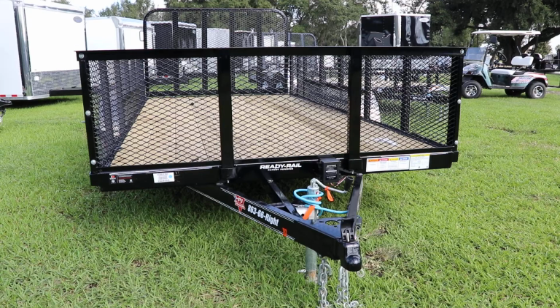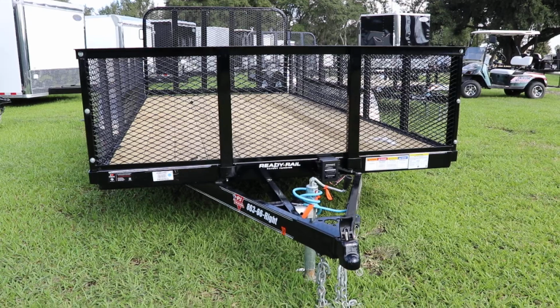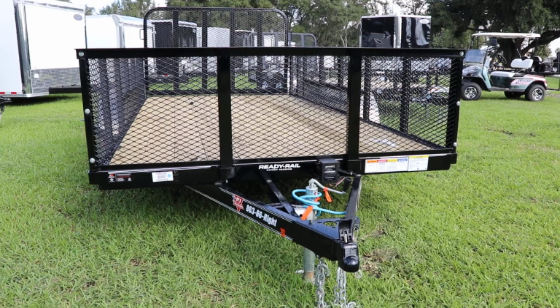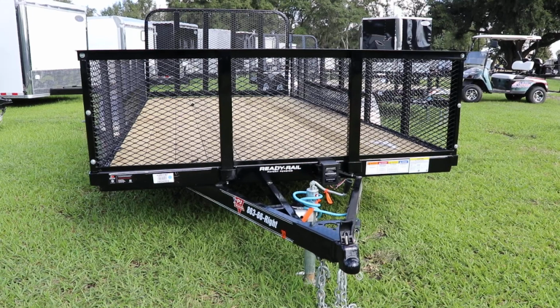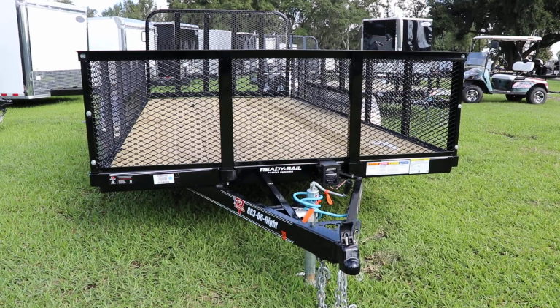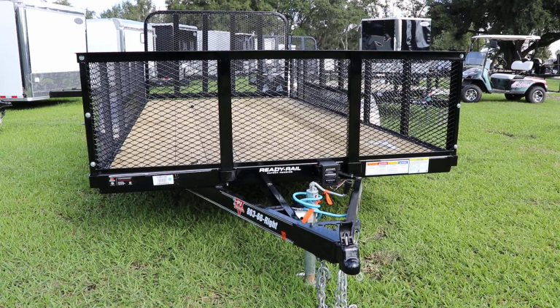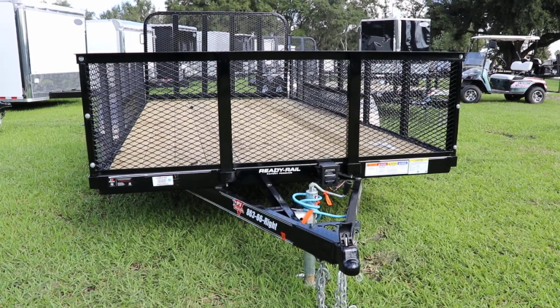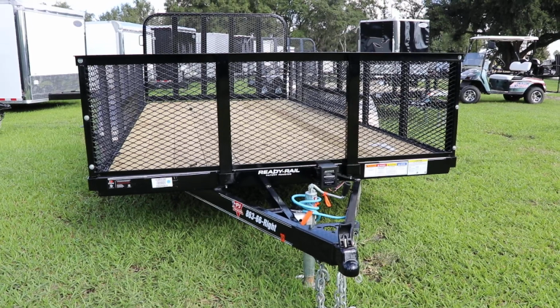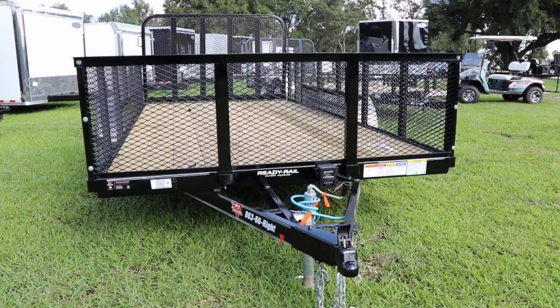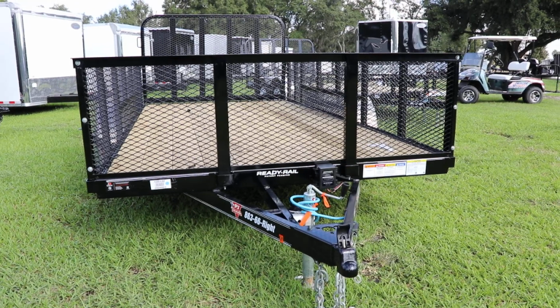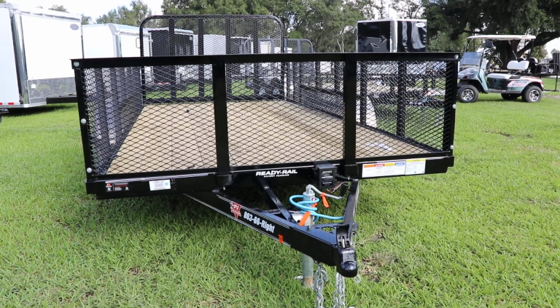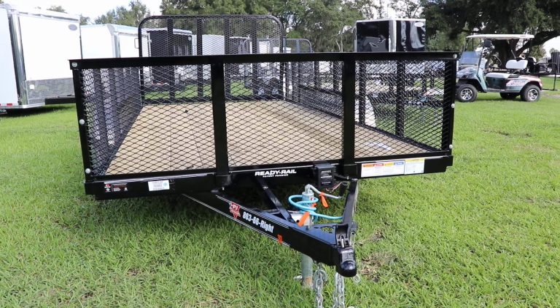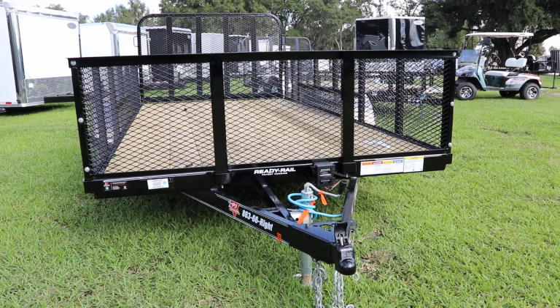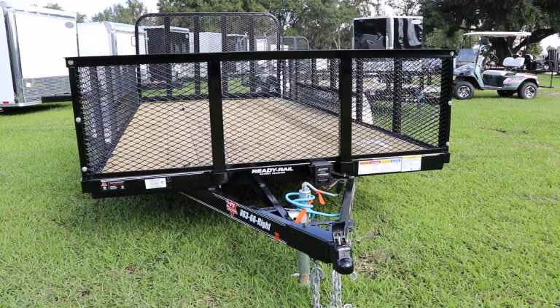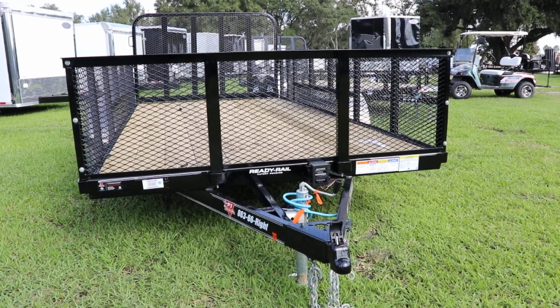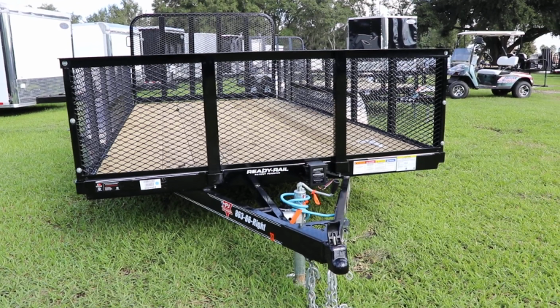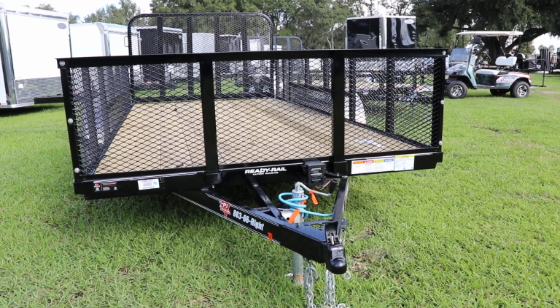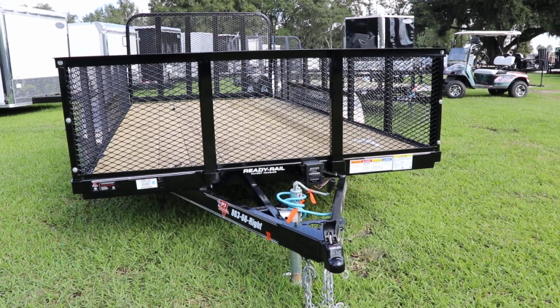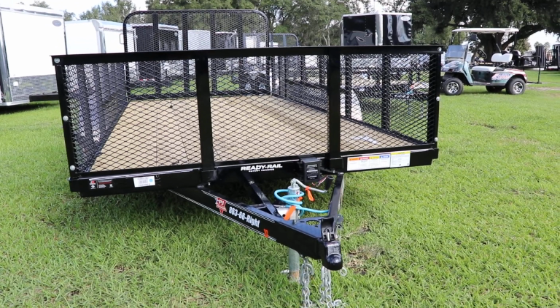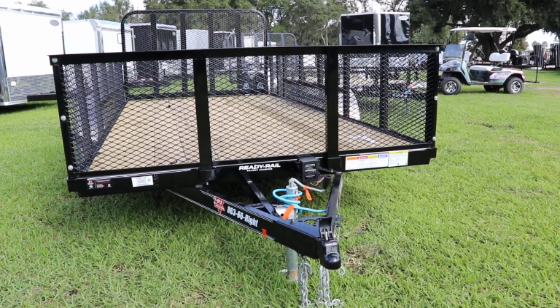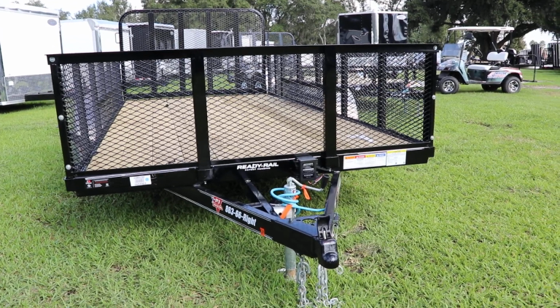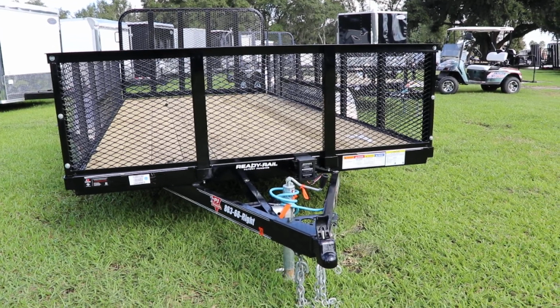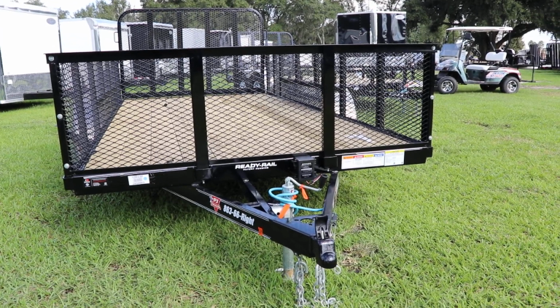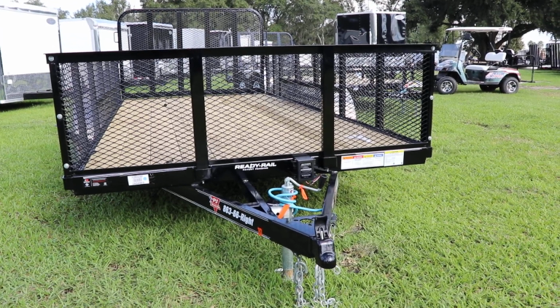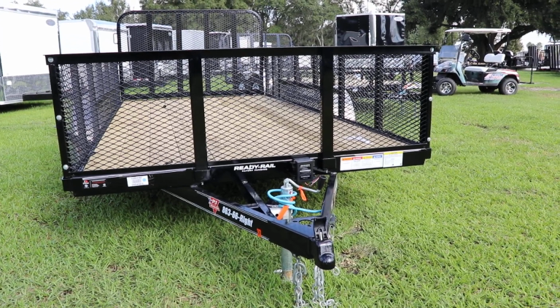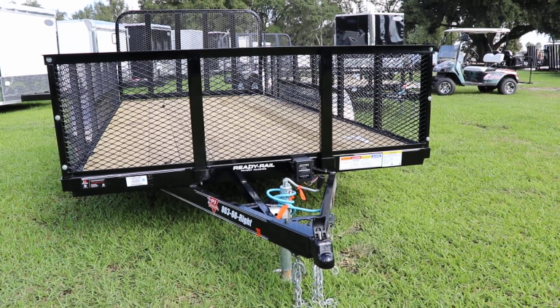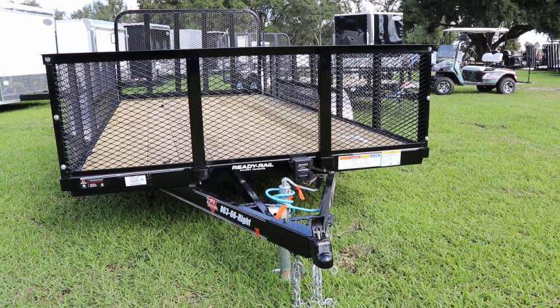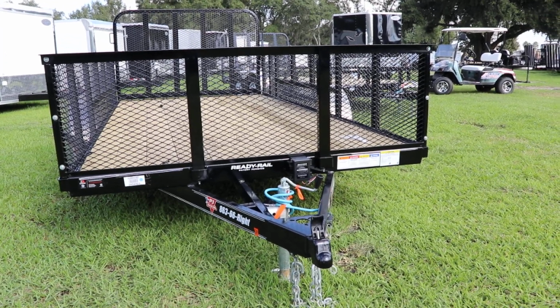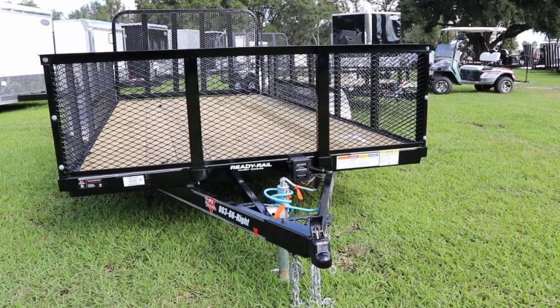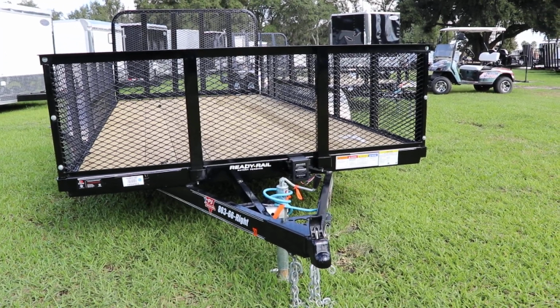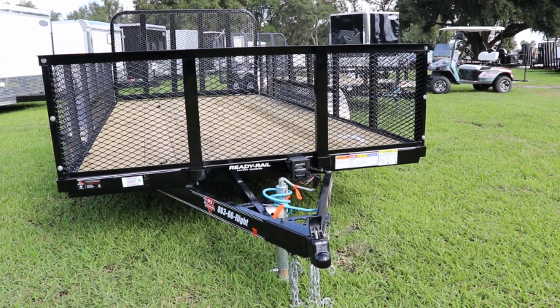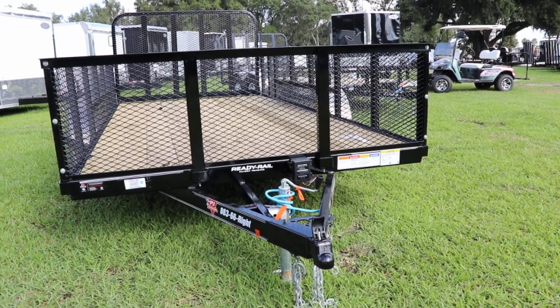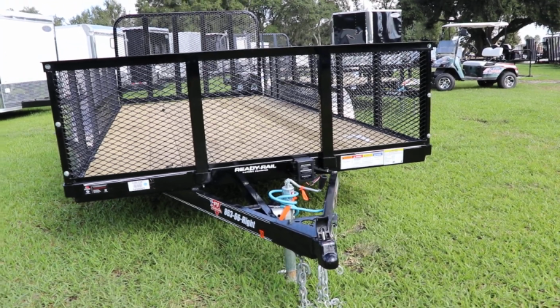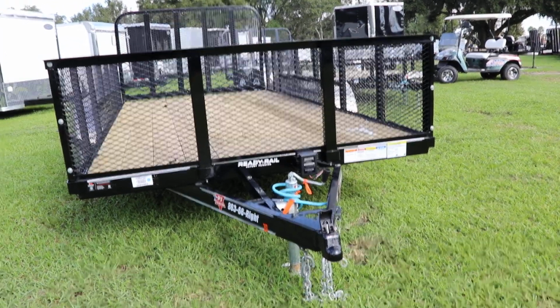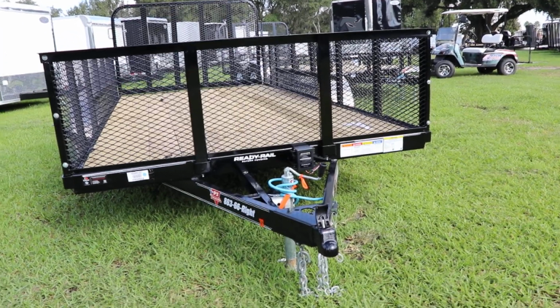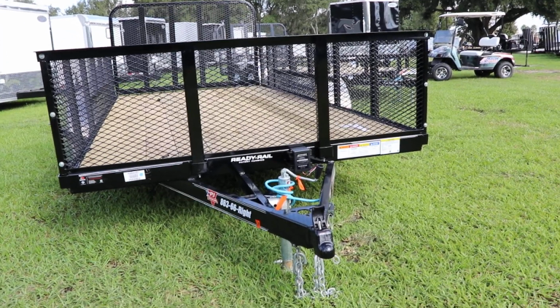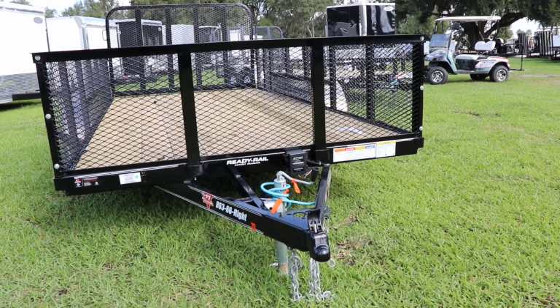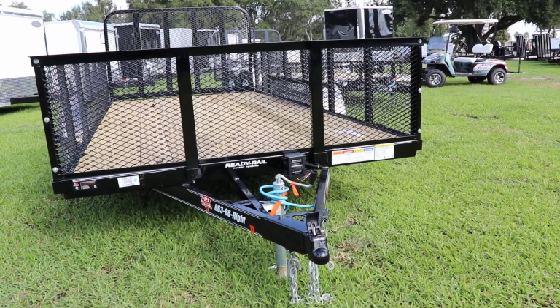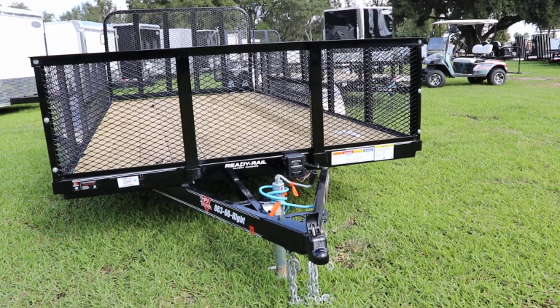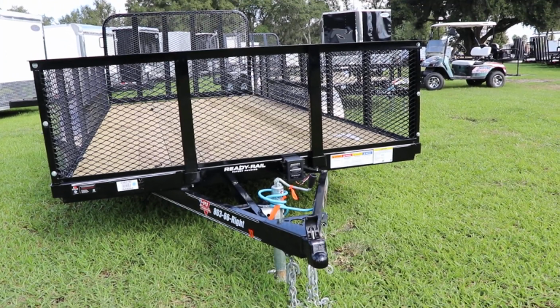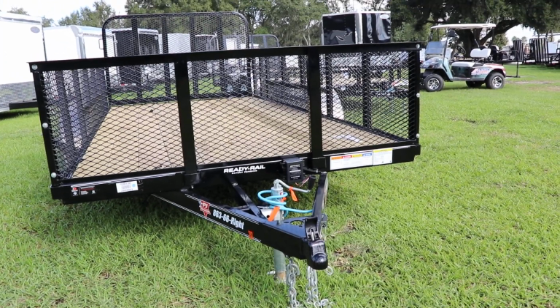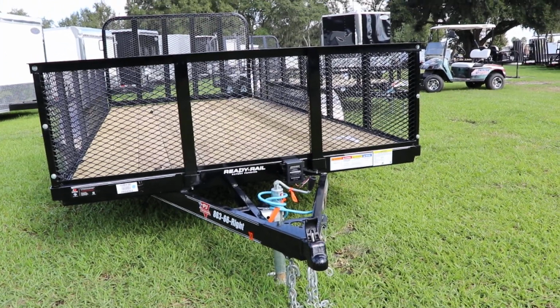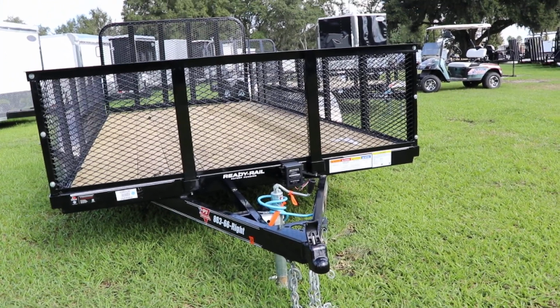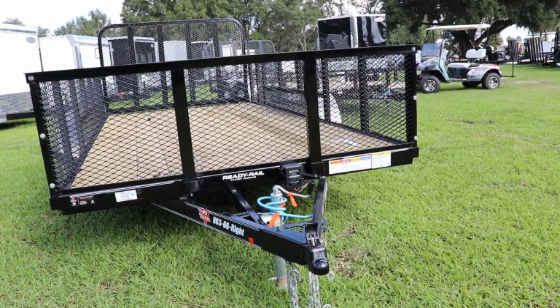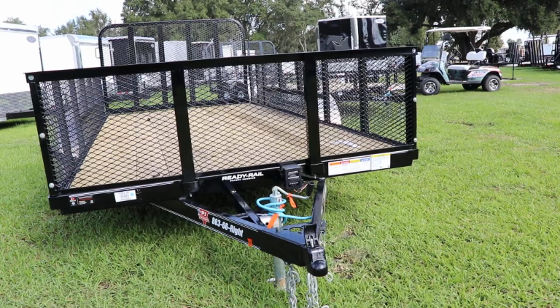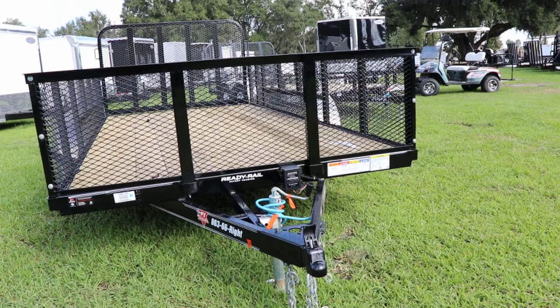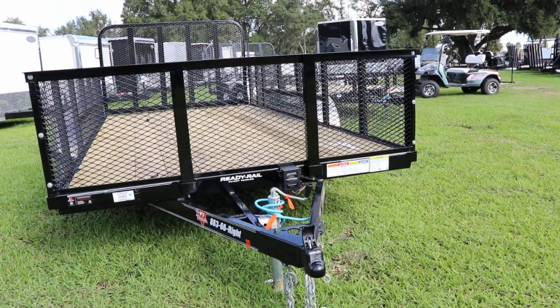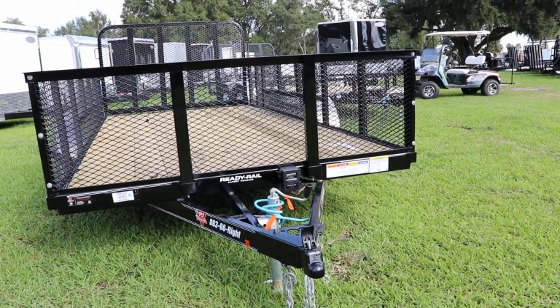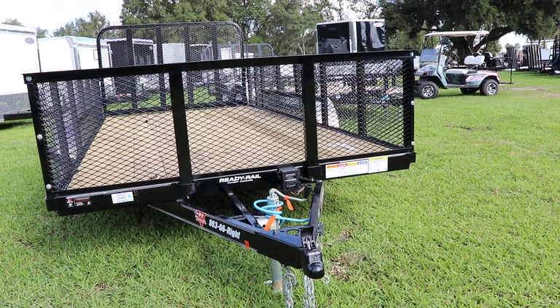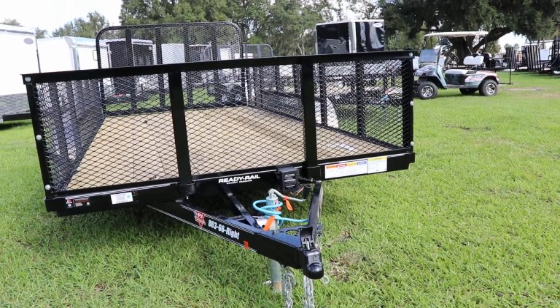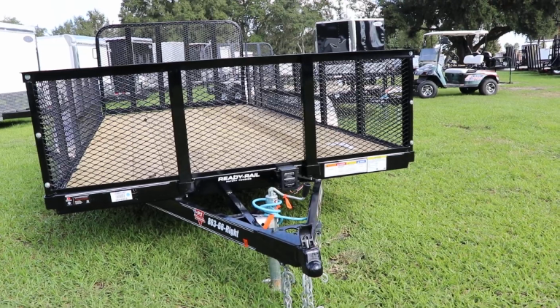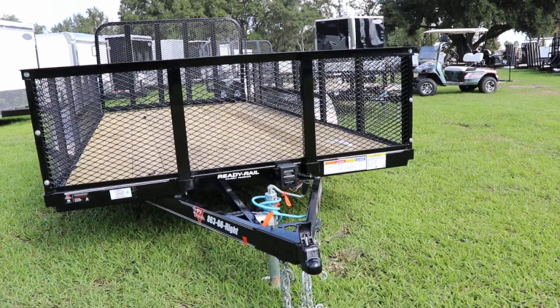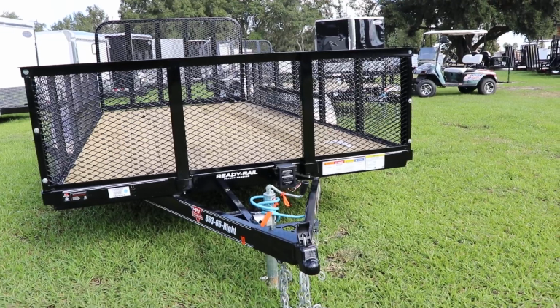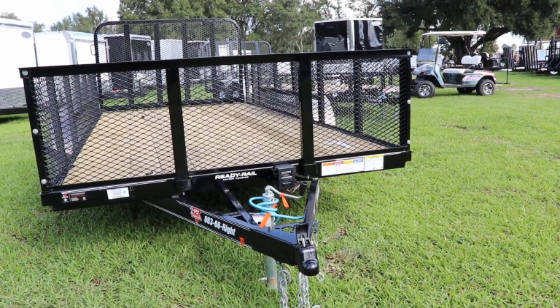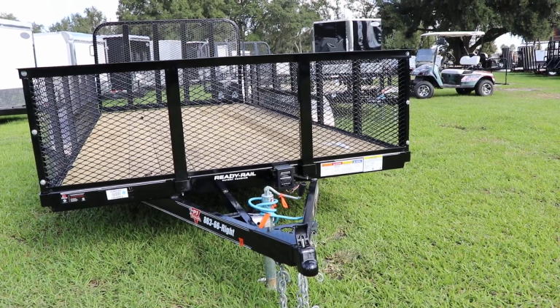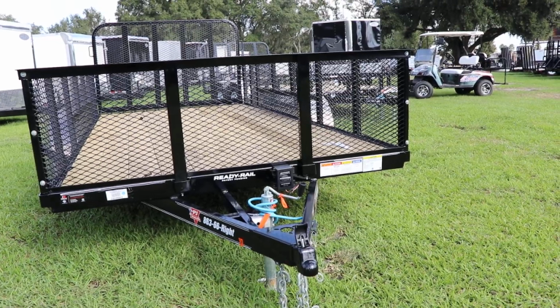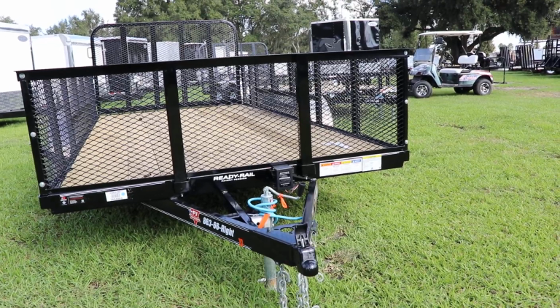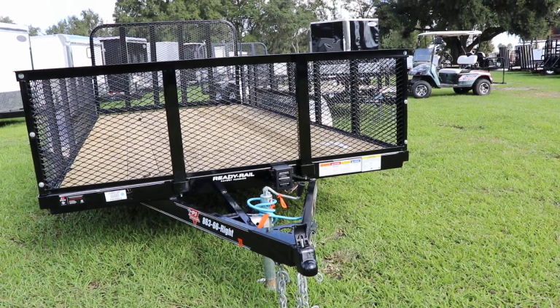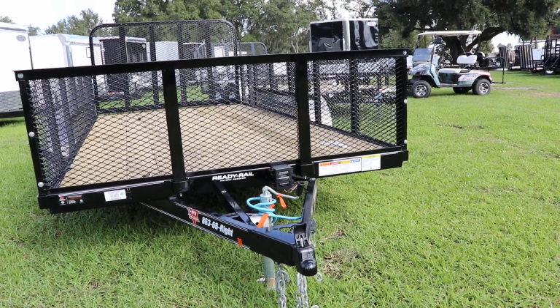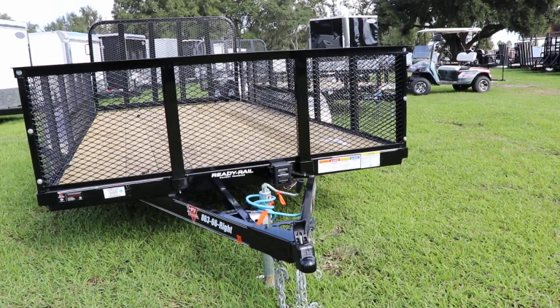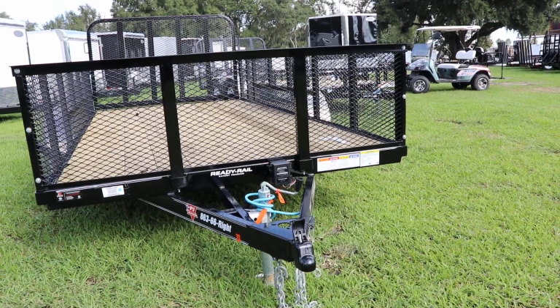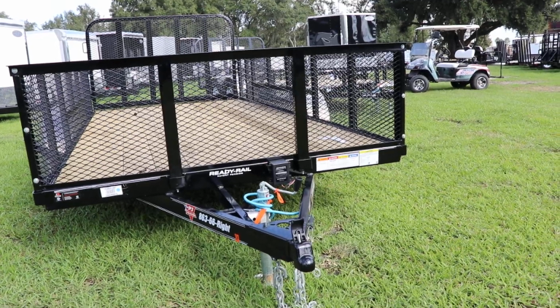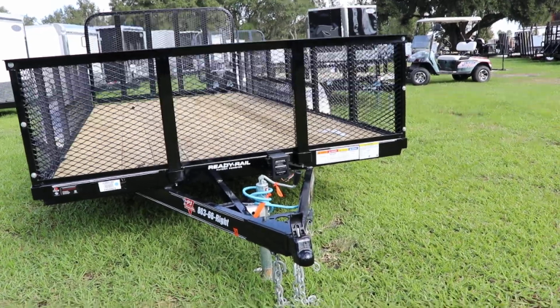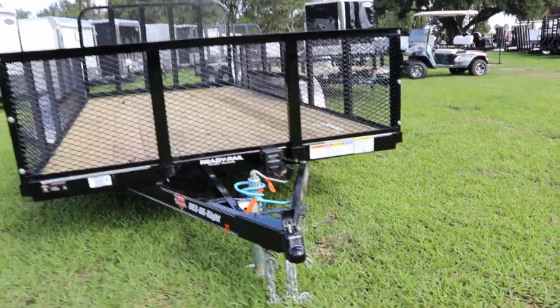Here we have a PJ Utility trailer that has an all steel frame with all DOT approved lighting, 7-way plug, electric breakaway kit, and safety chains.